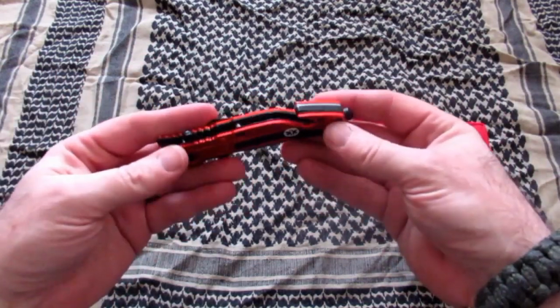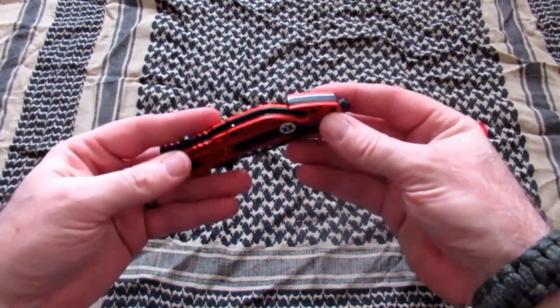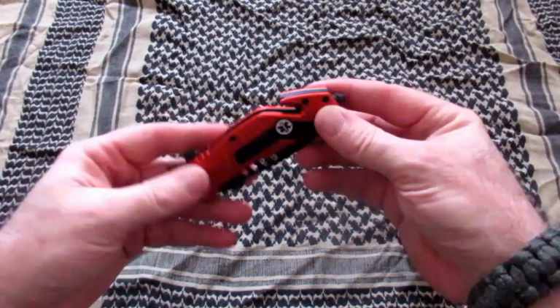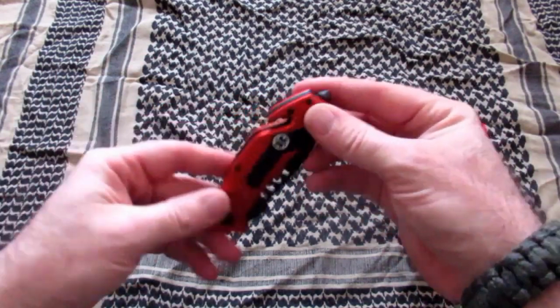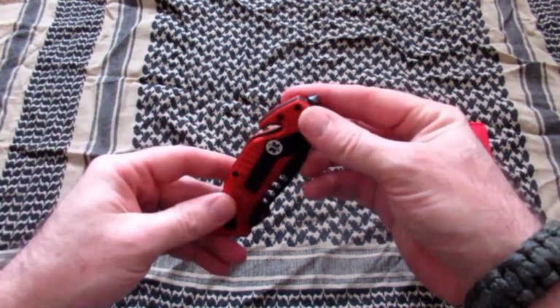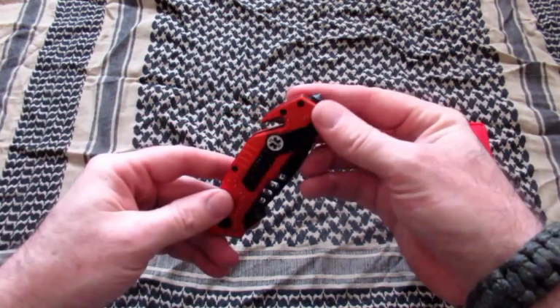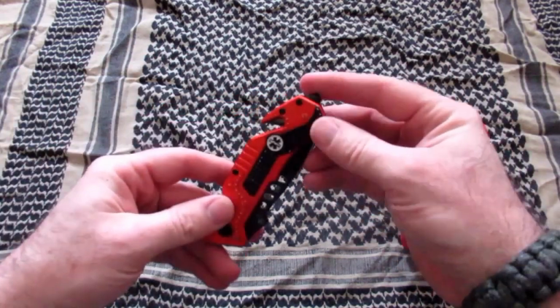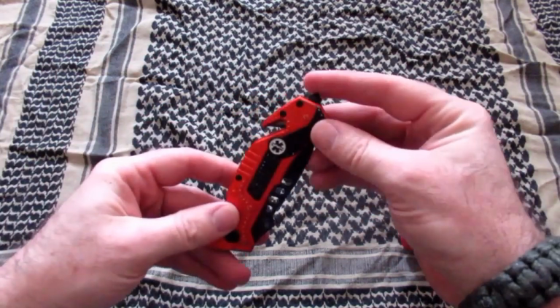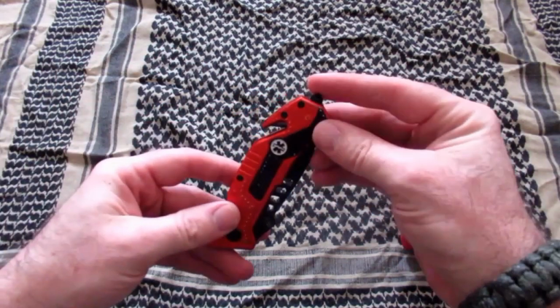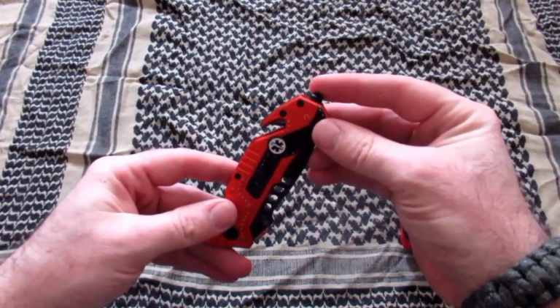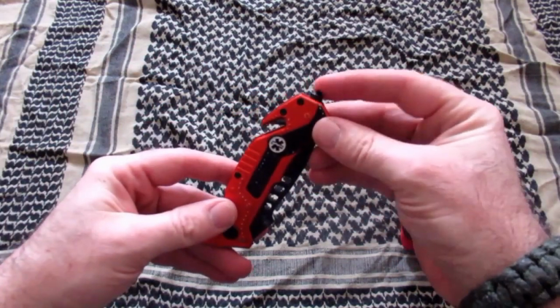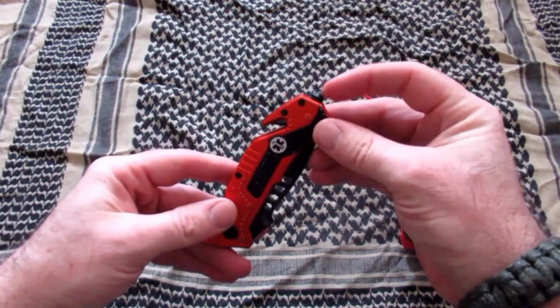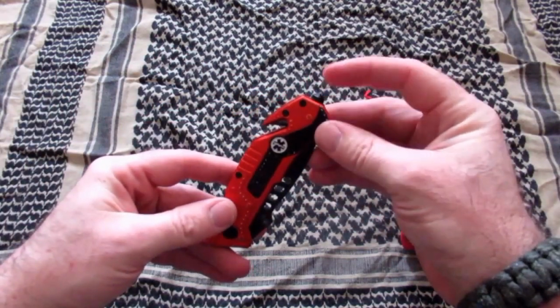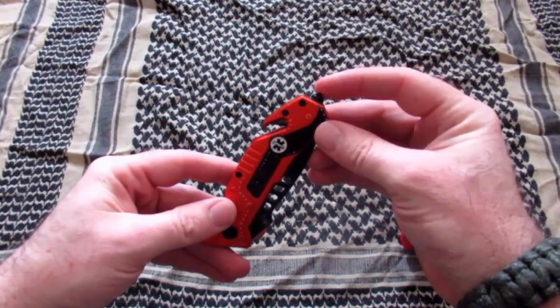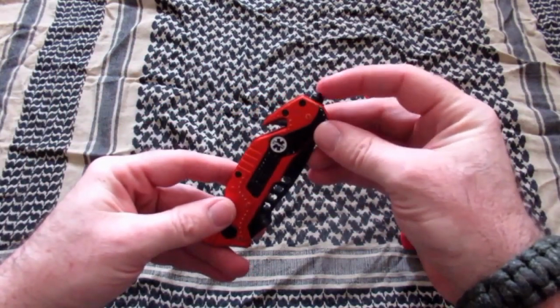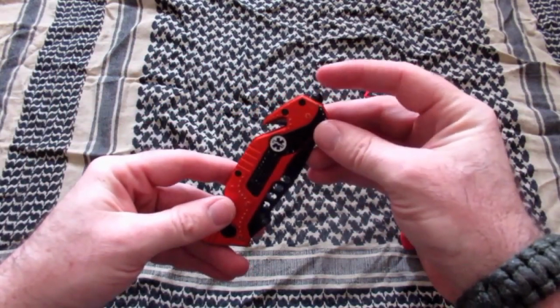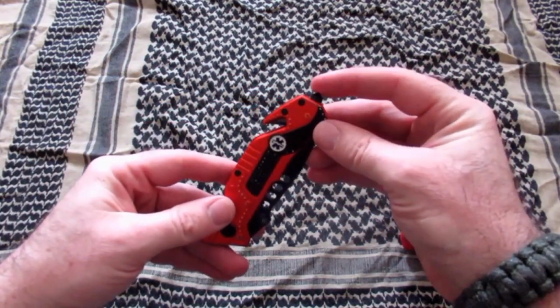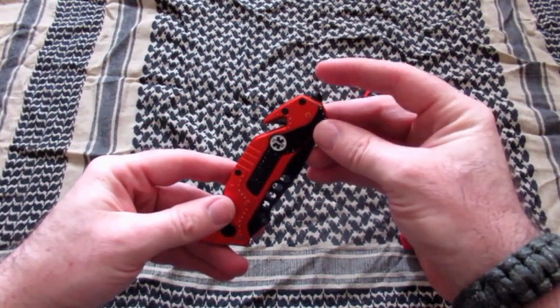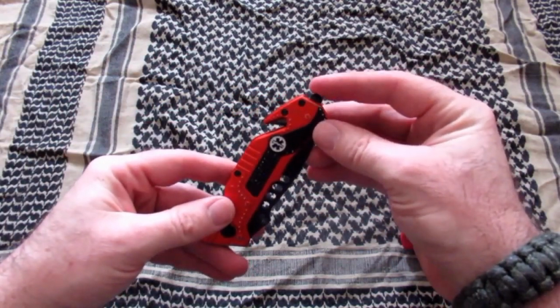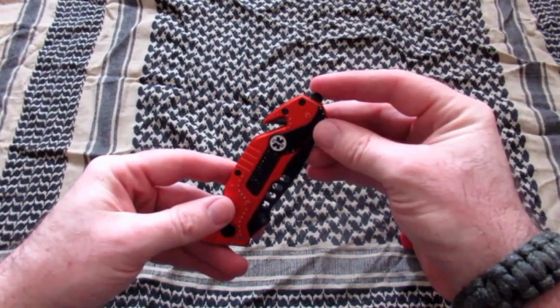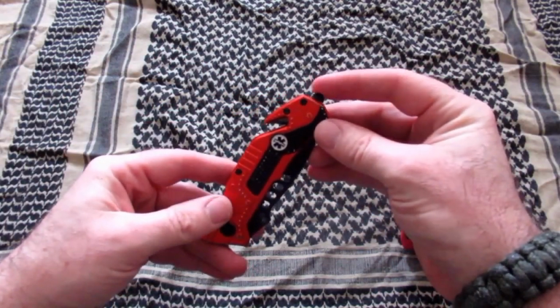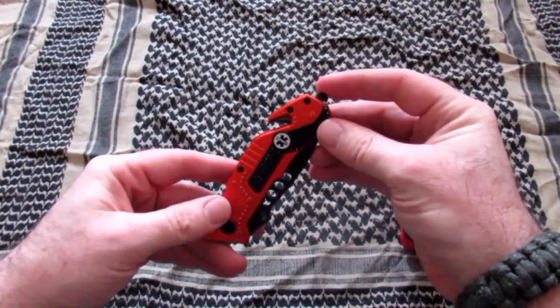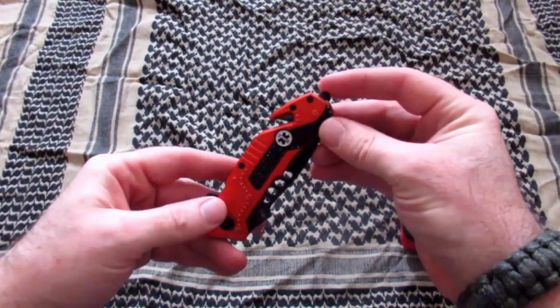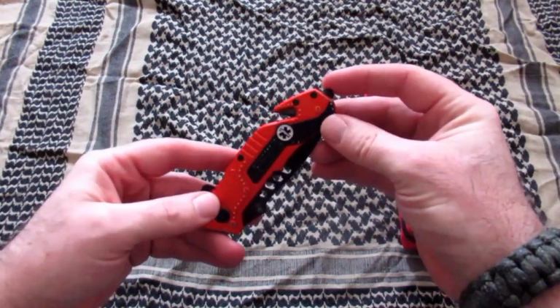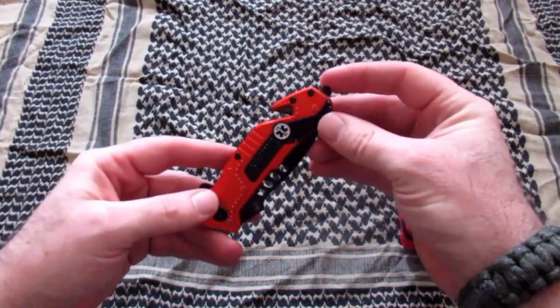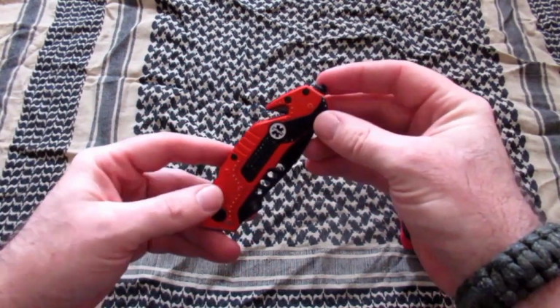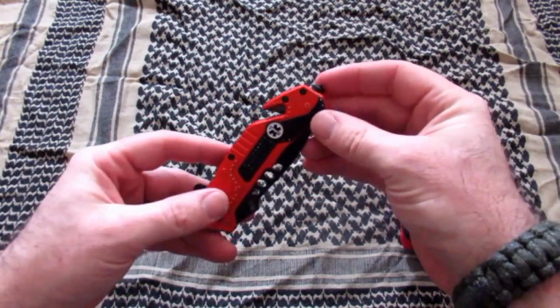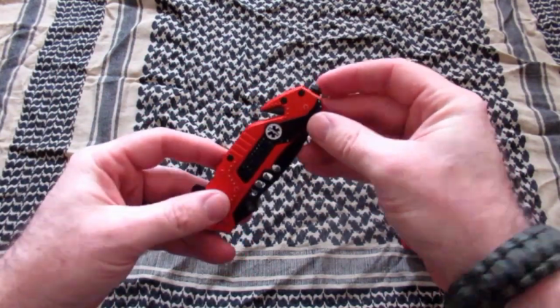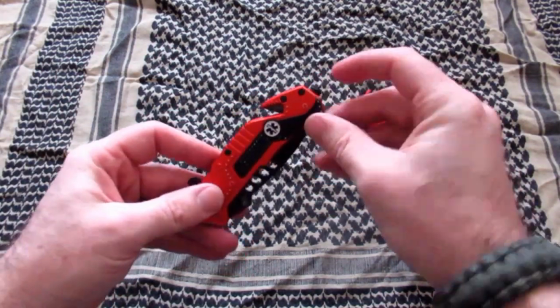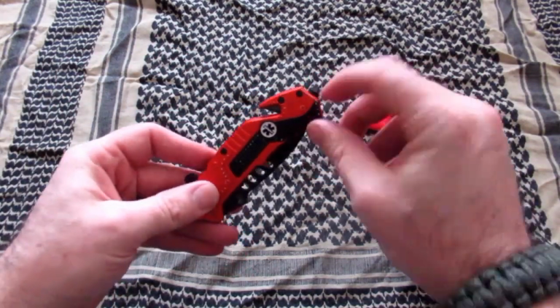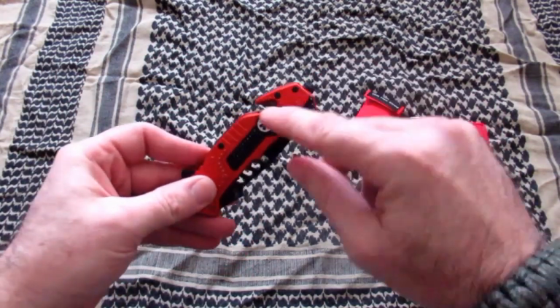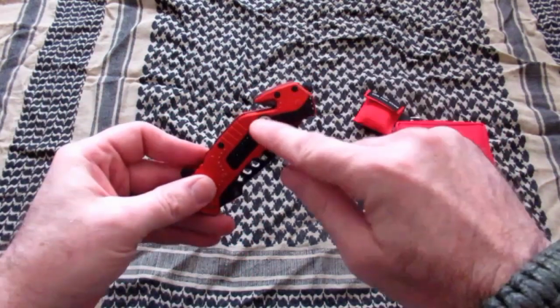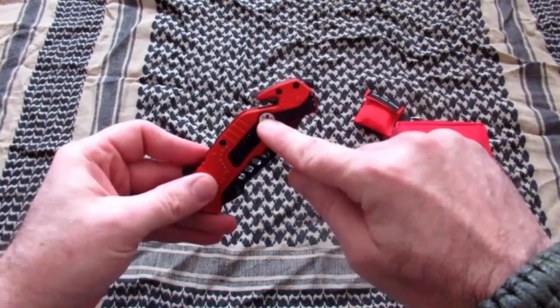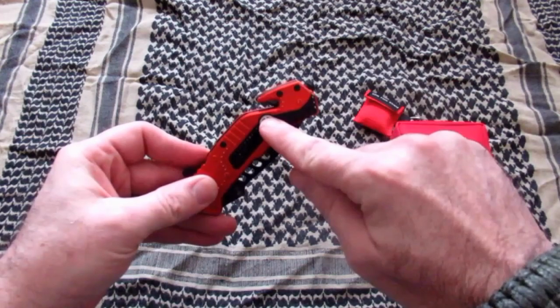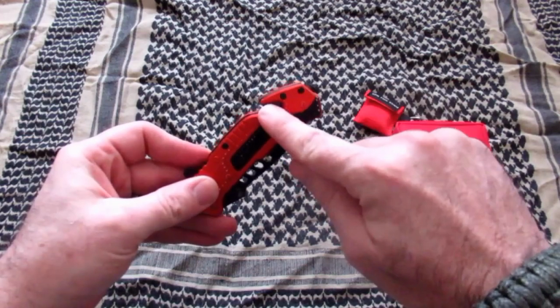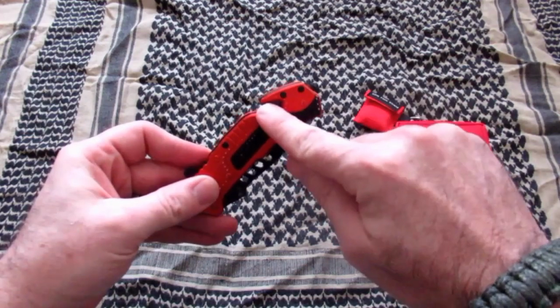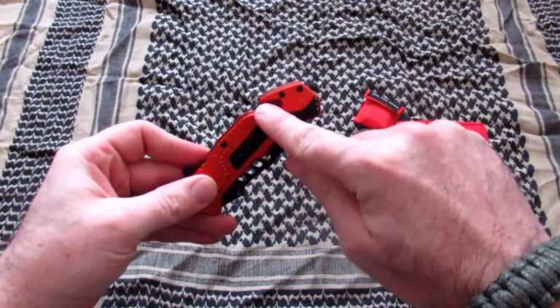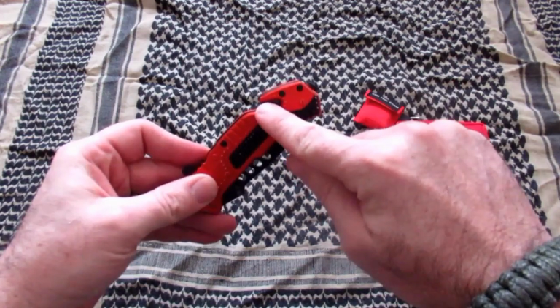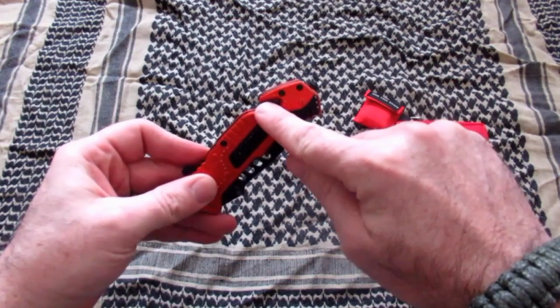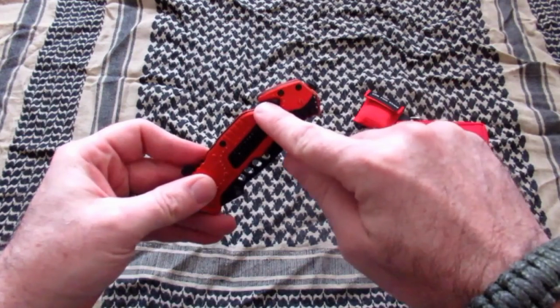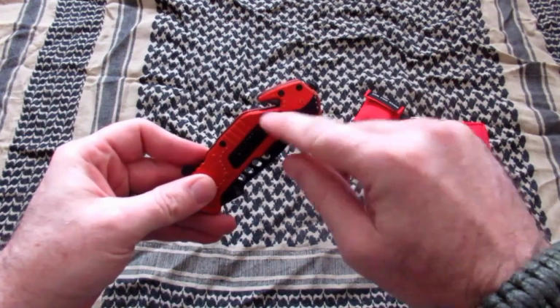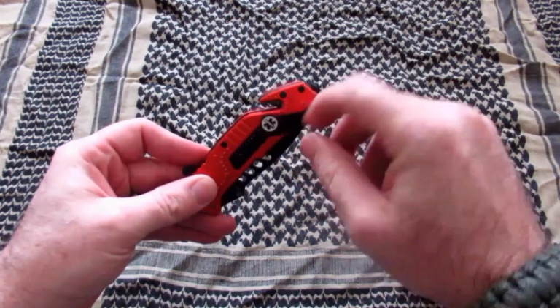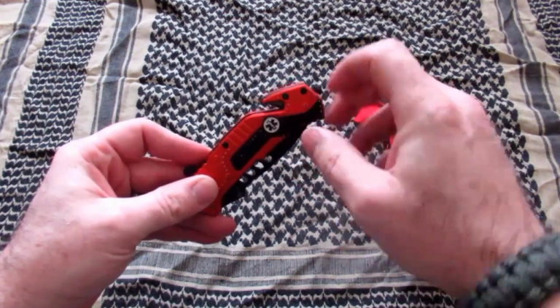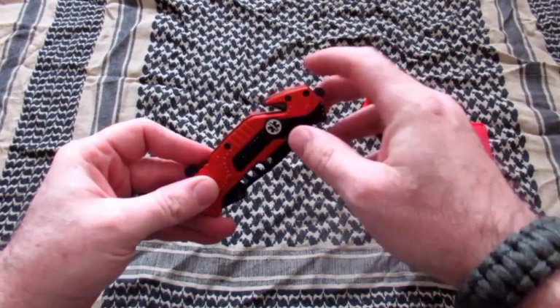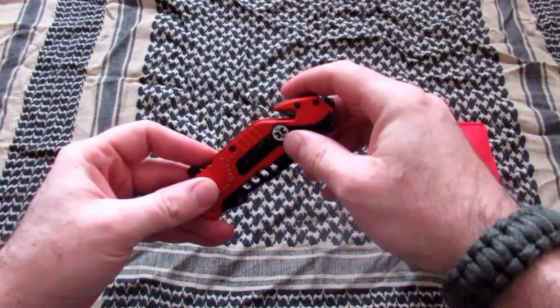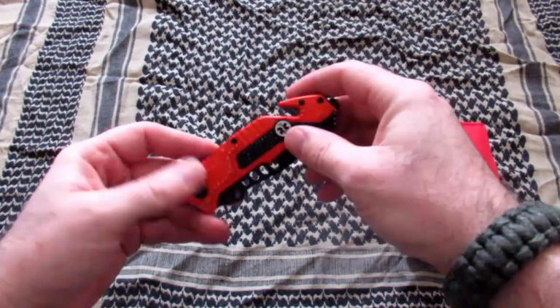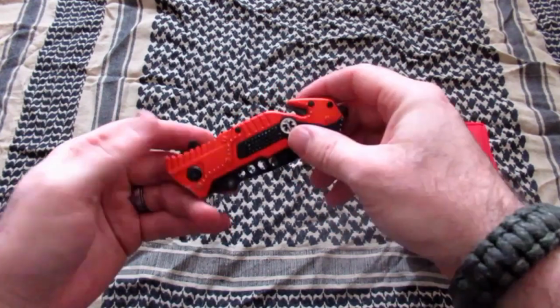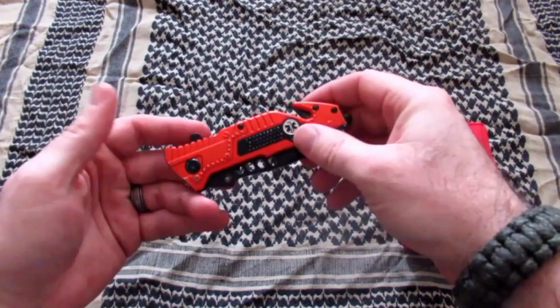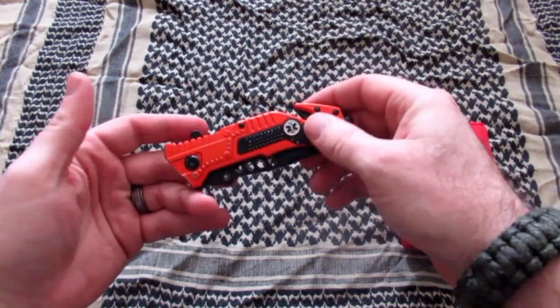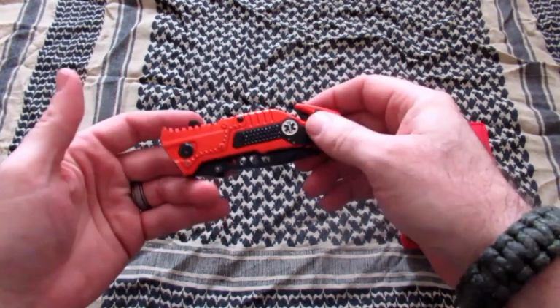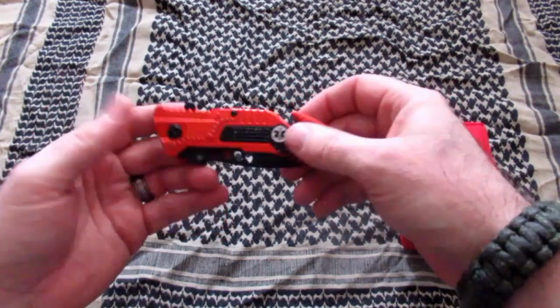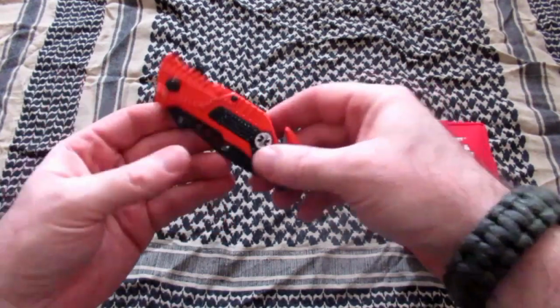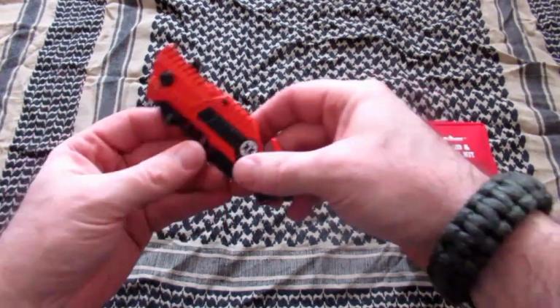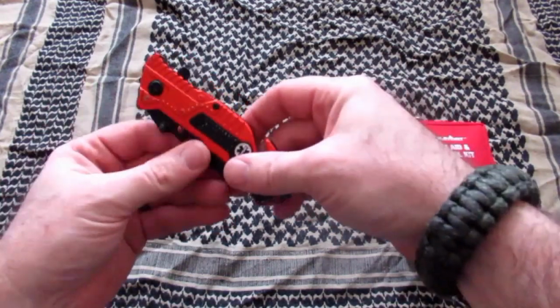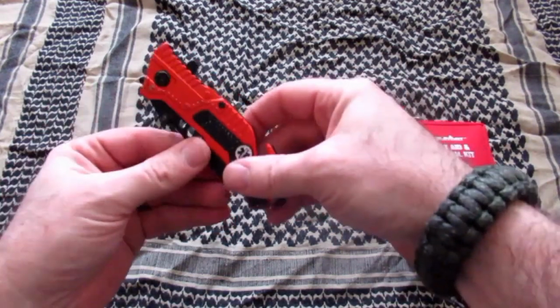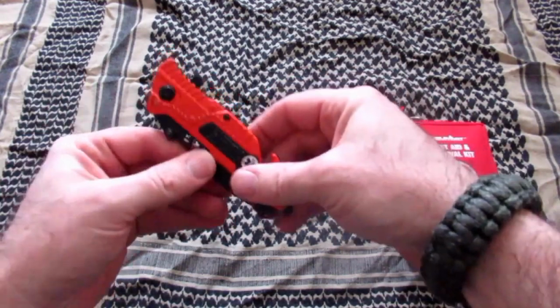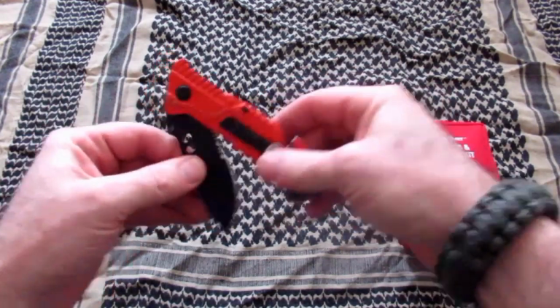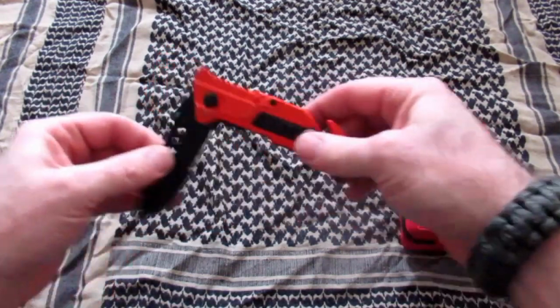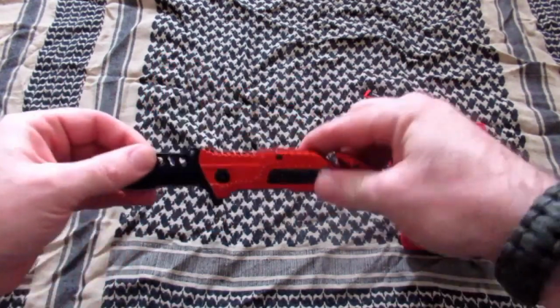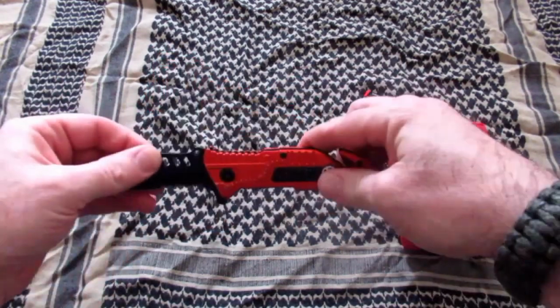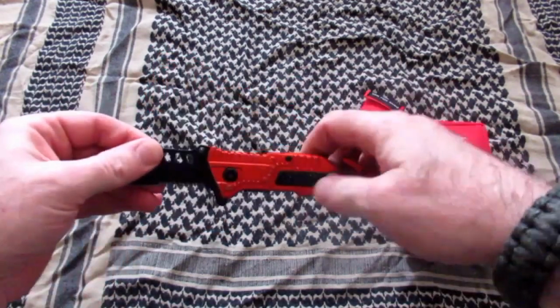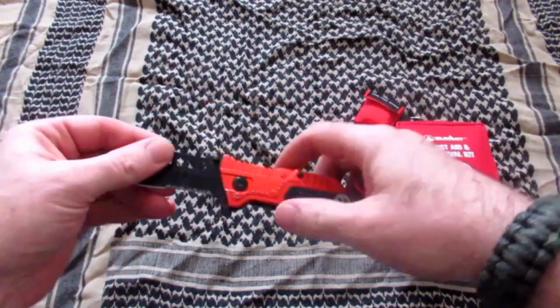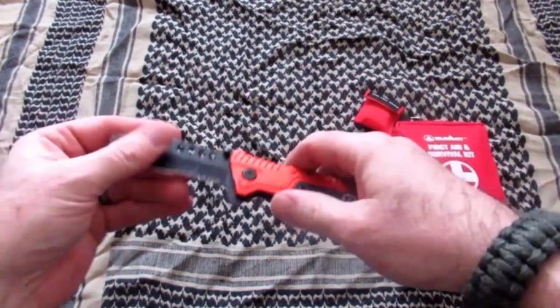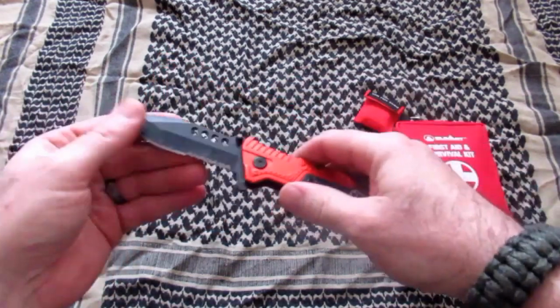This little rescue knife — it's got a glass breaking point, a seat belt cutter, and a pretty good folding out blade.